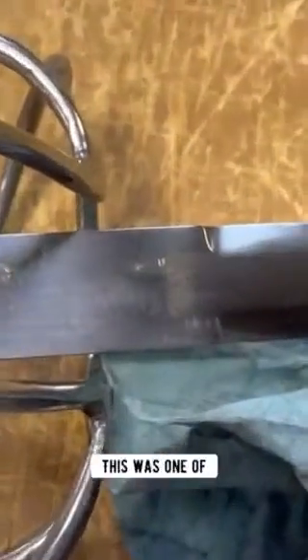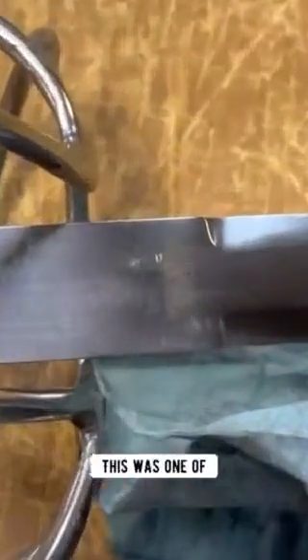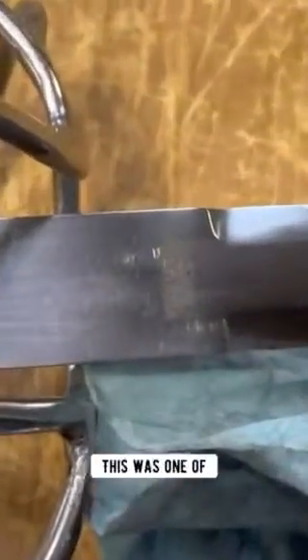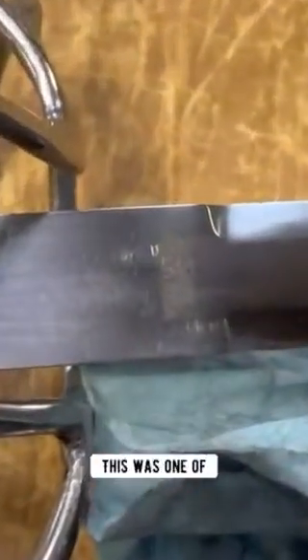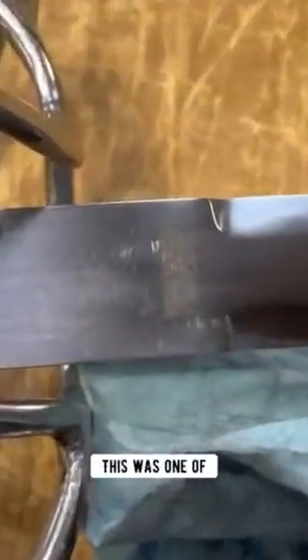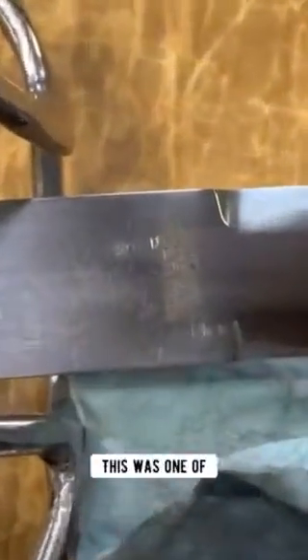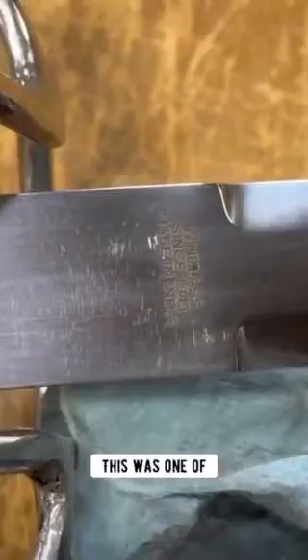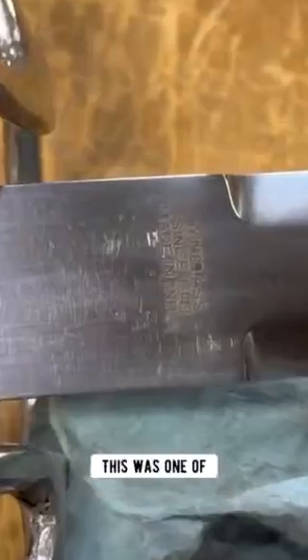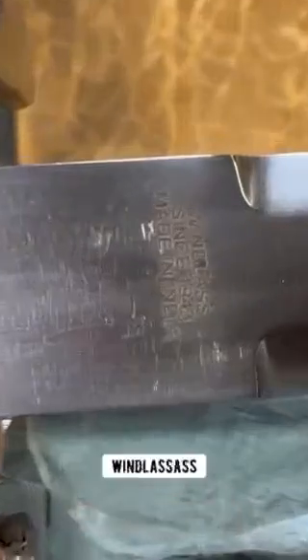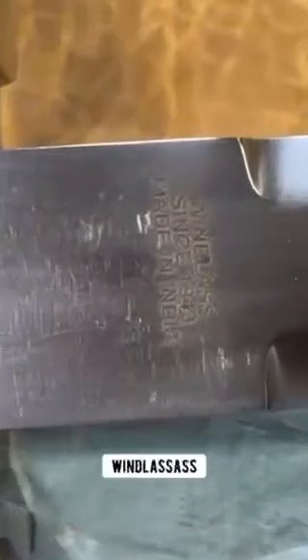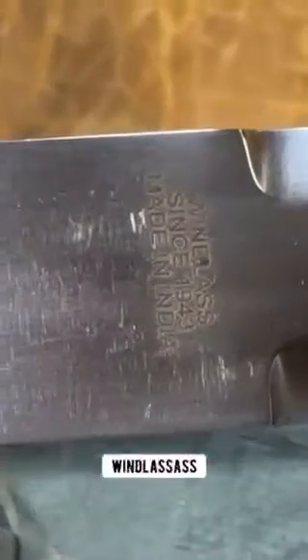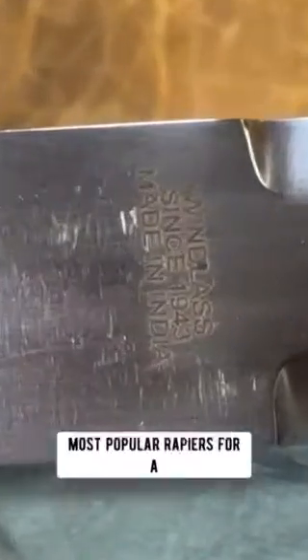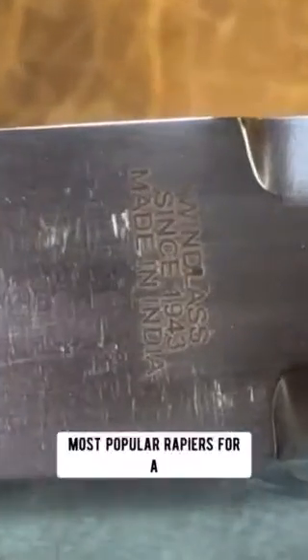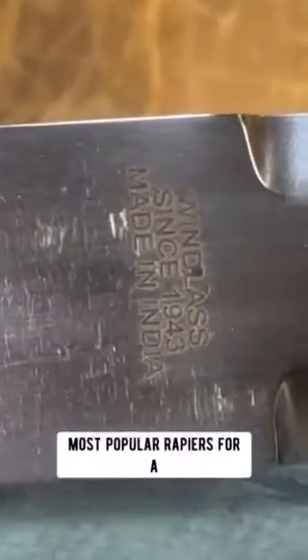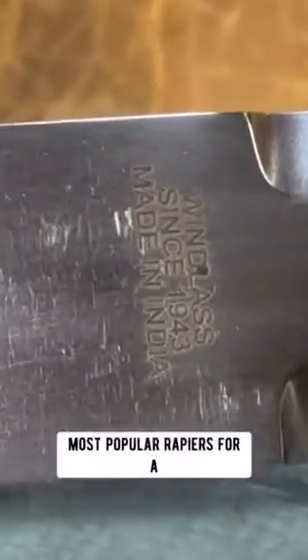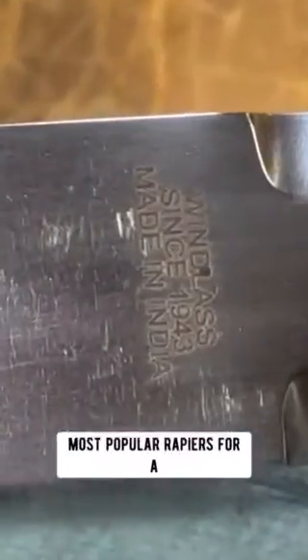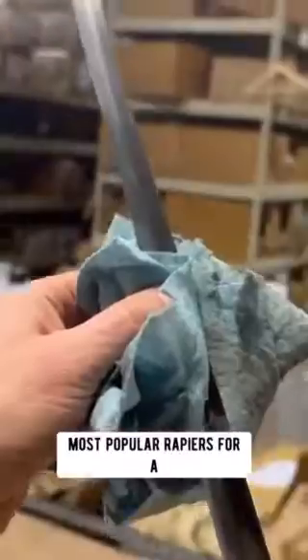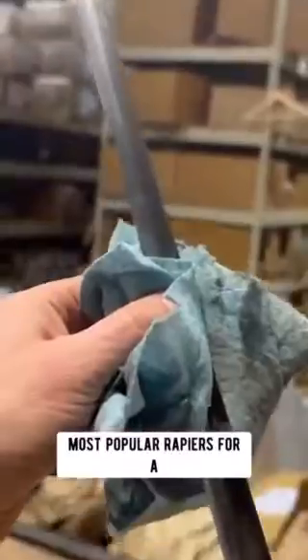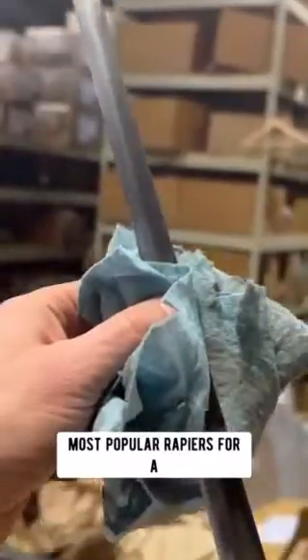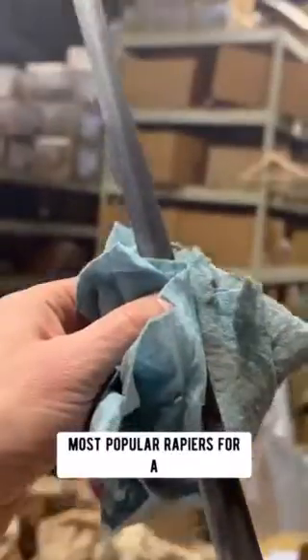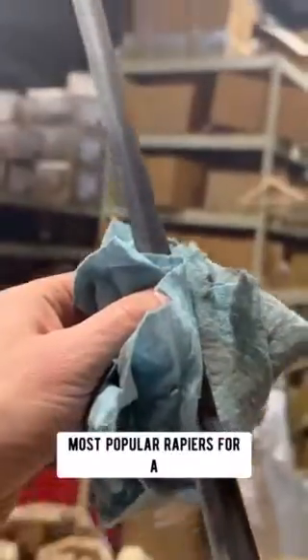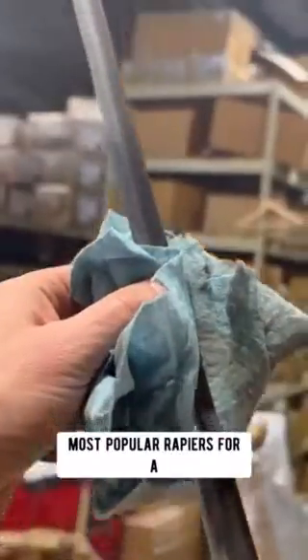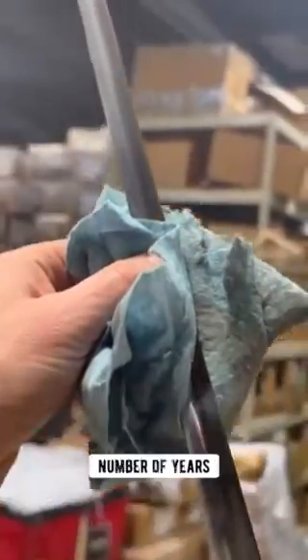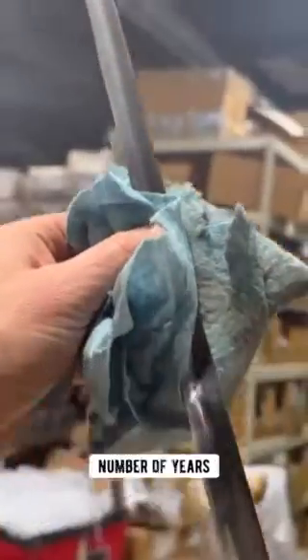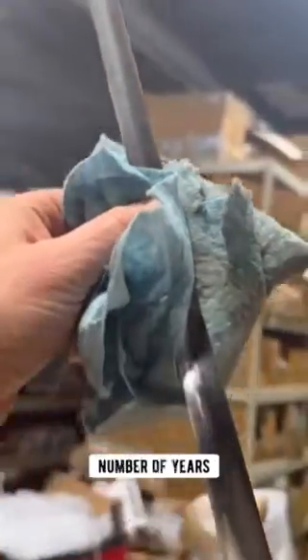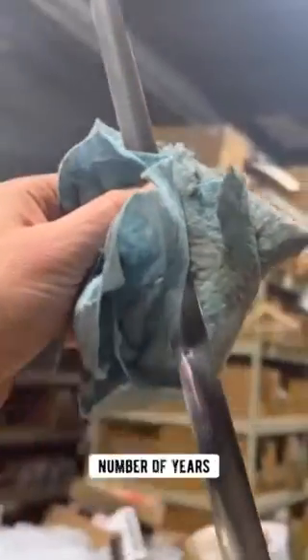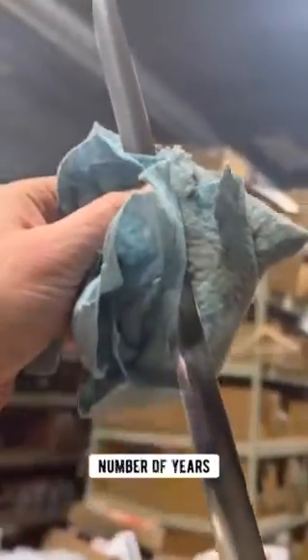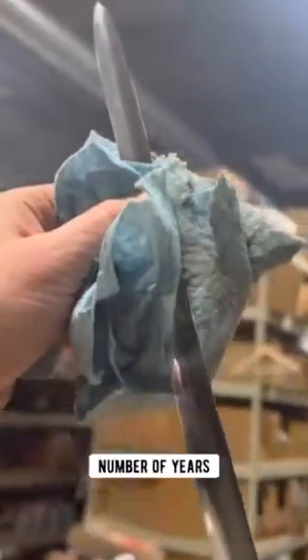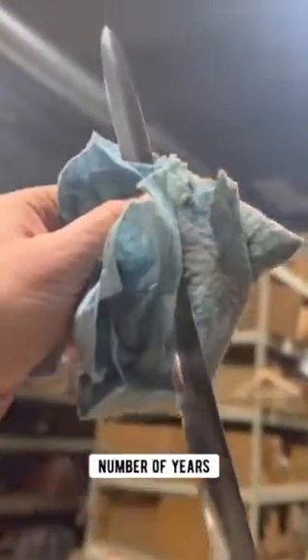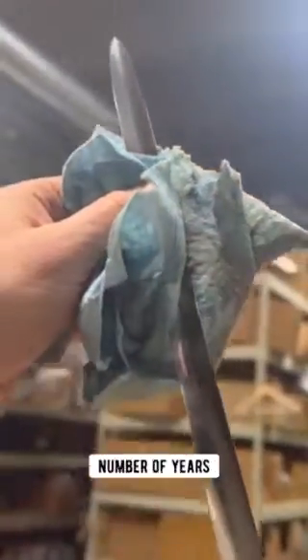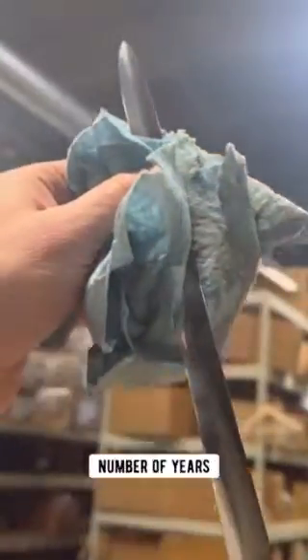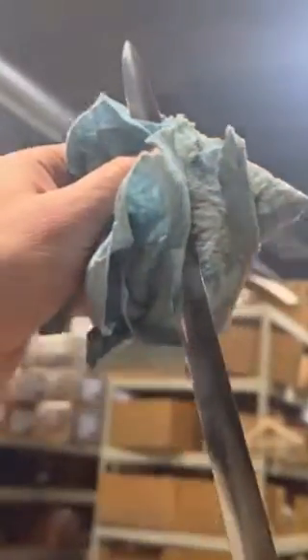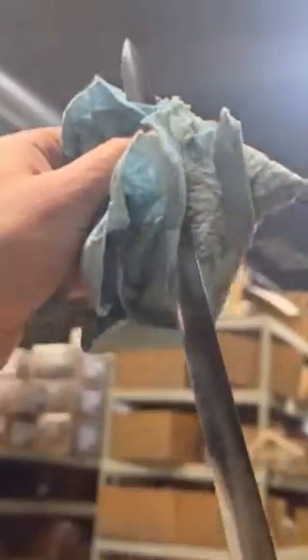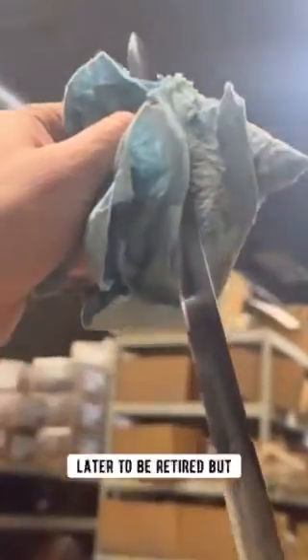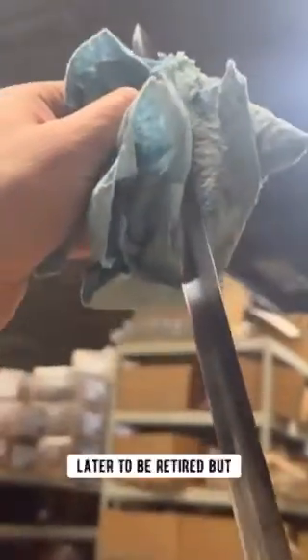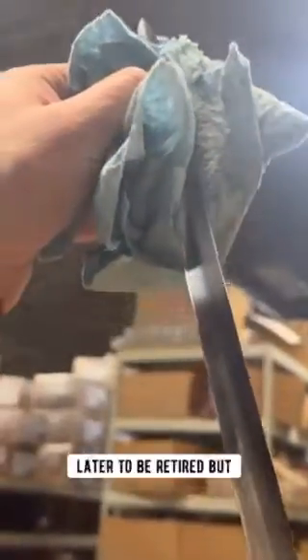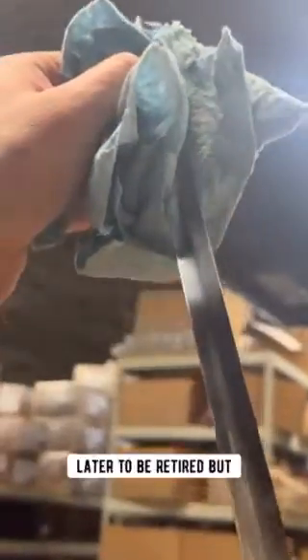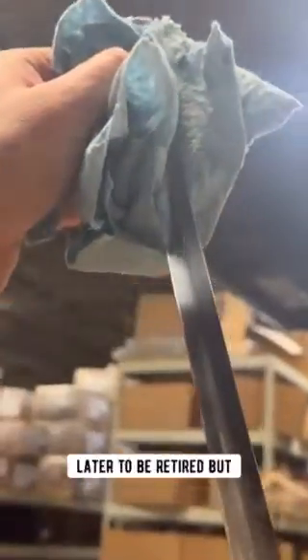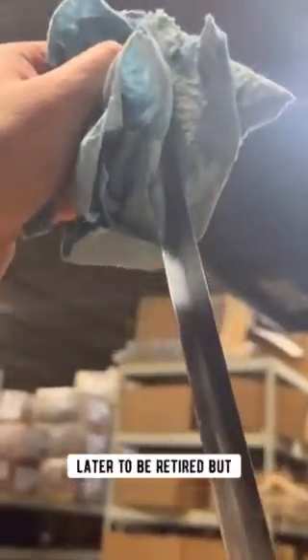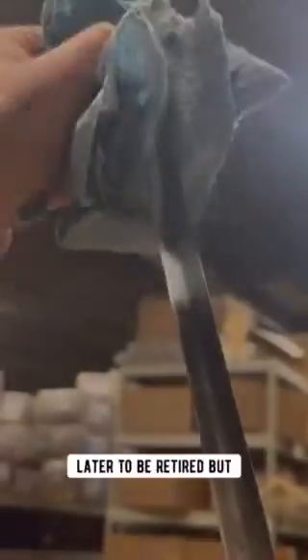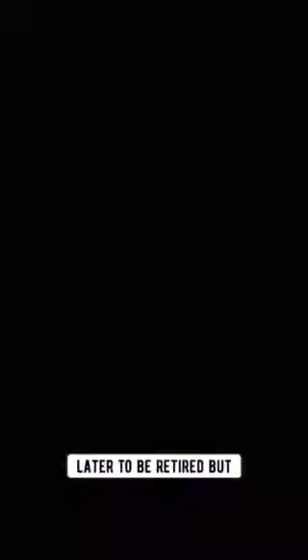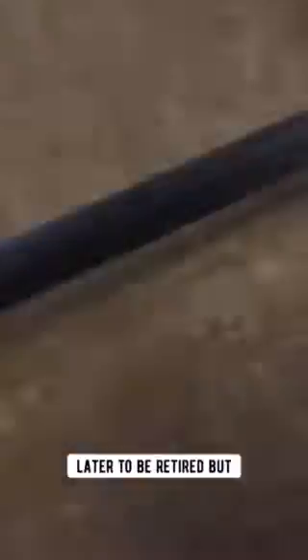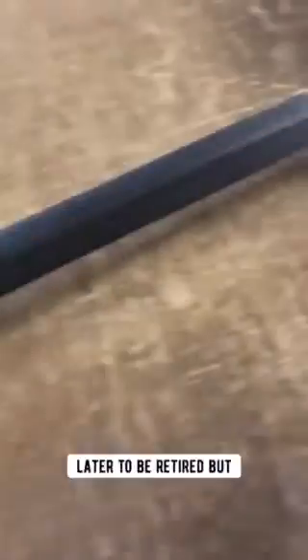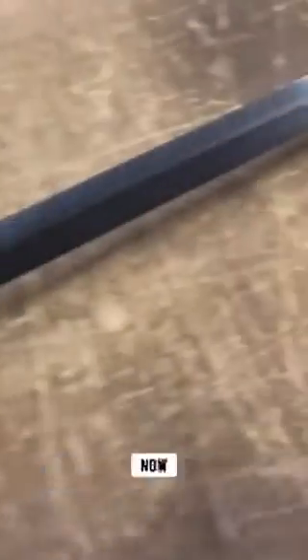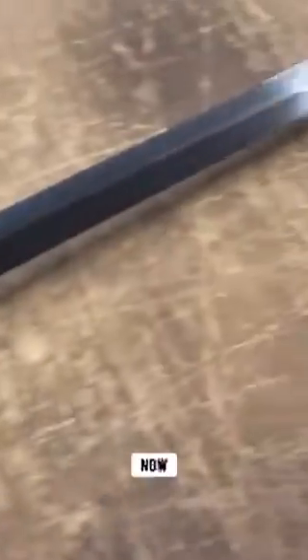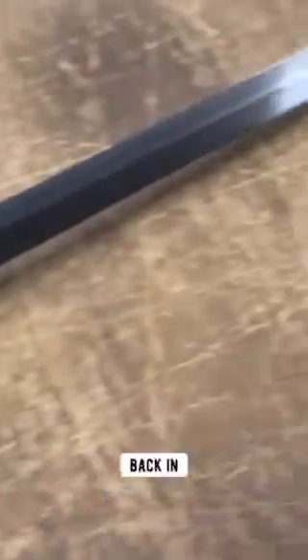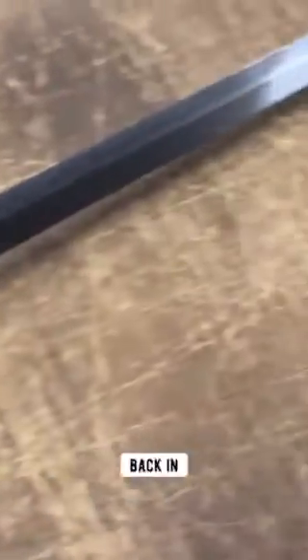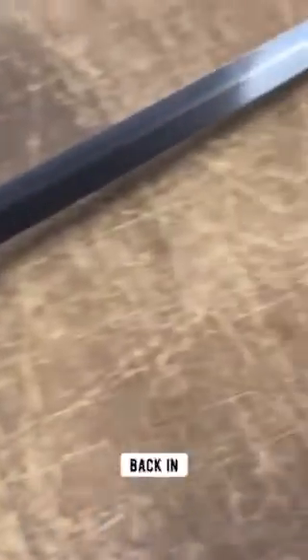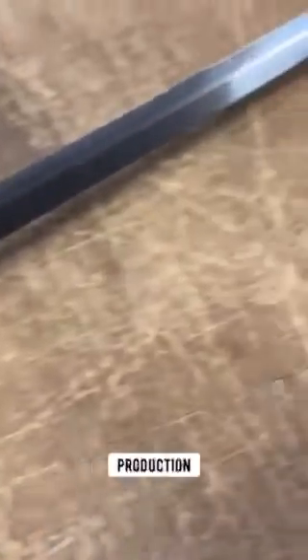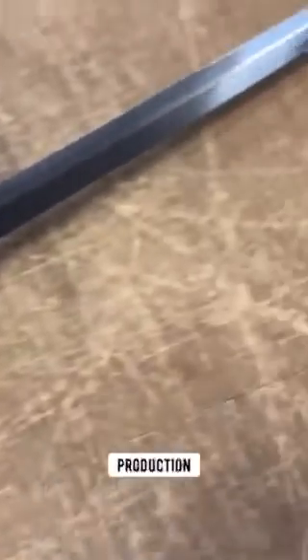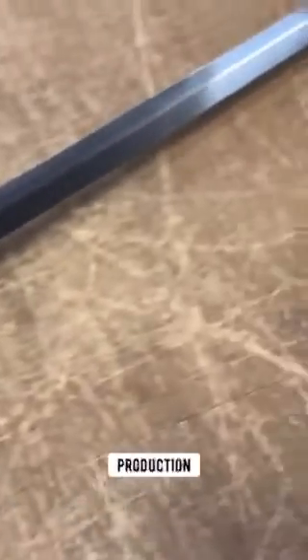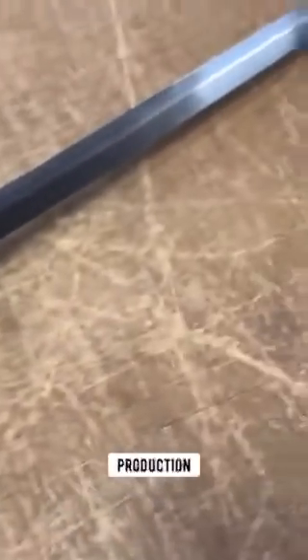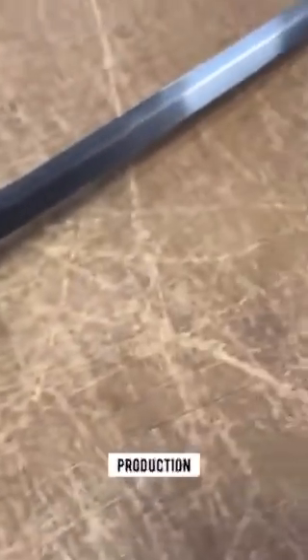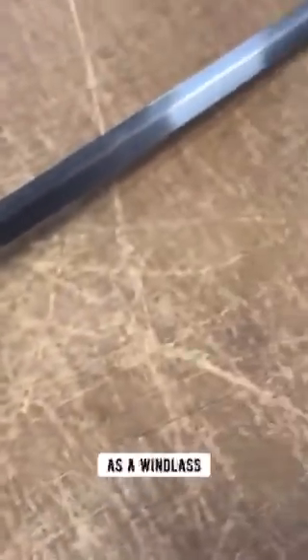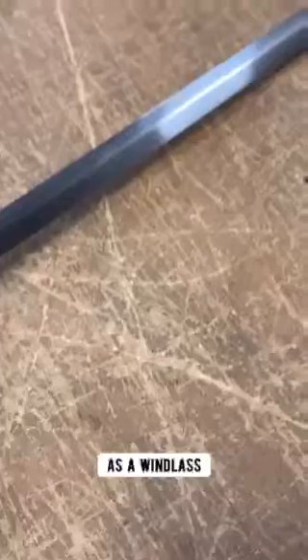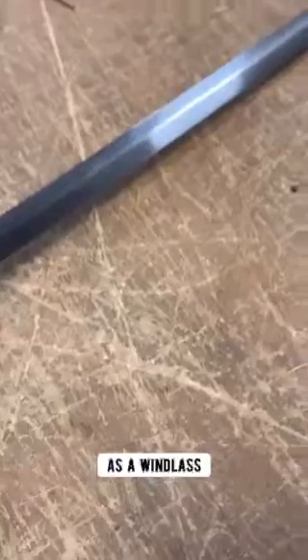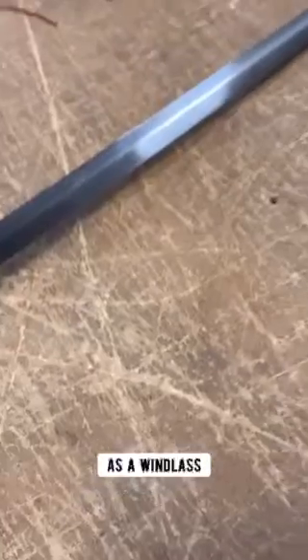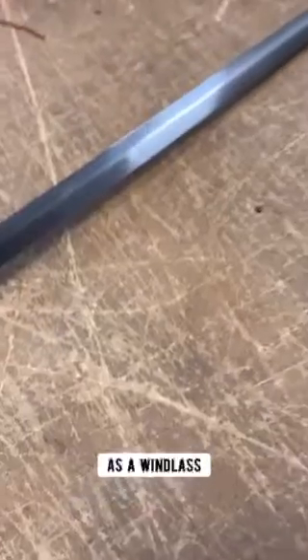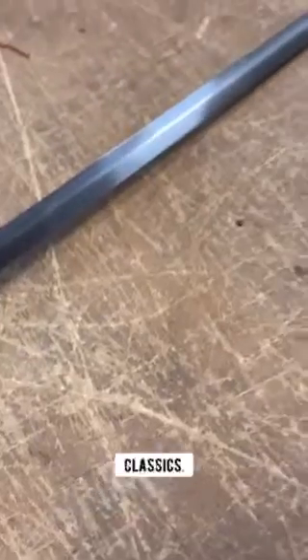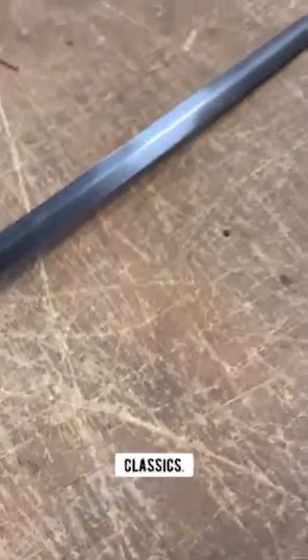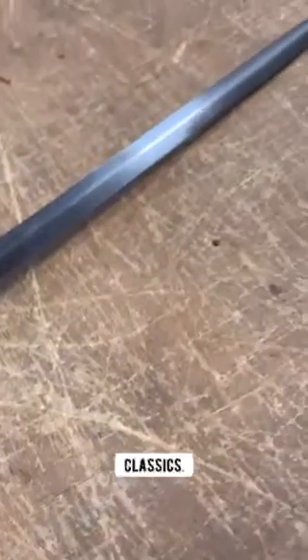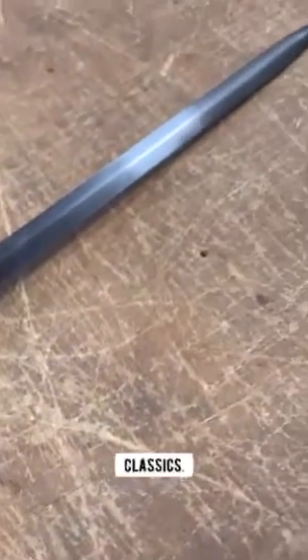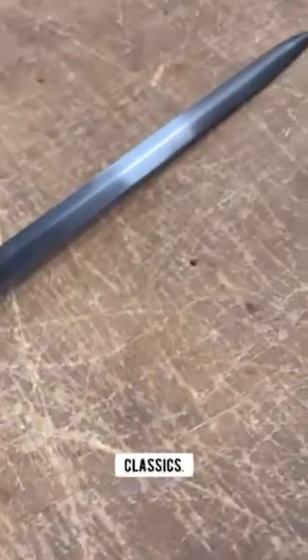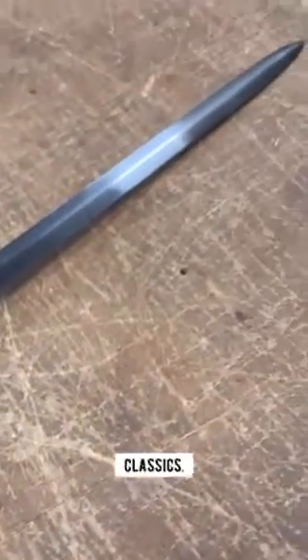This was one of Windlass's most popular rapiers for a number of years, later to be retired, but now back in production as a Windlass Classics.